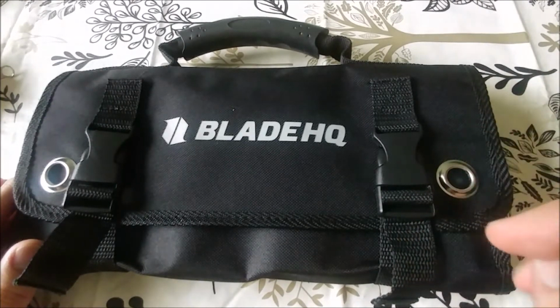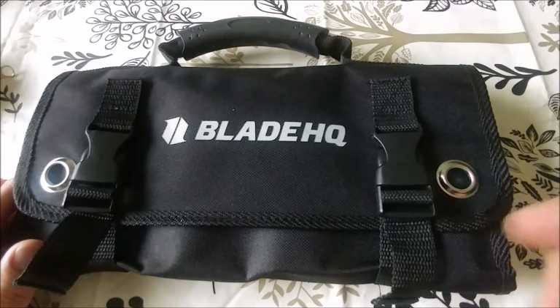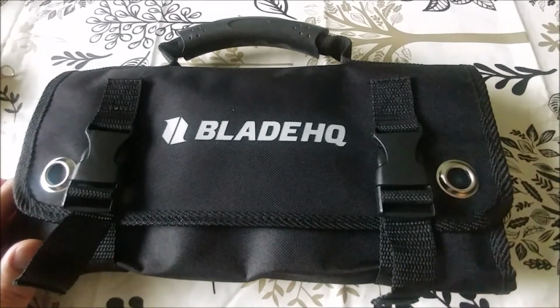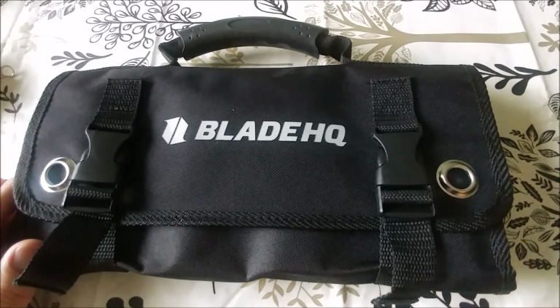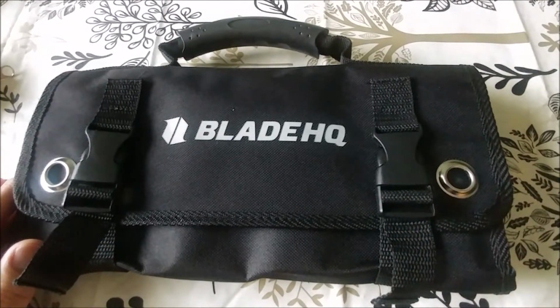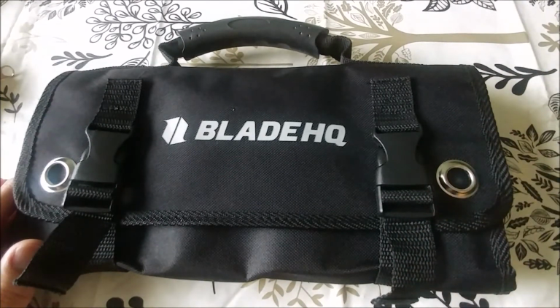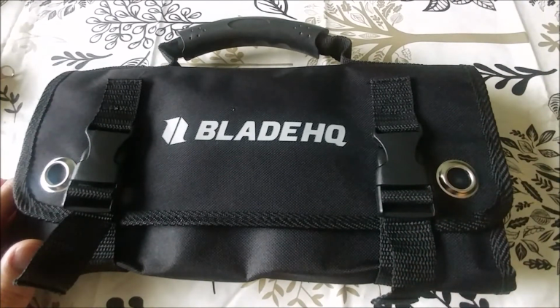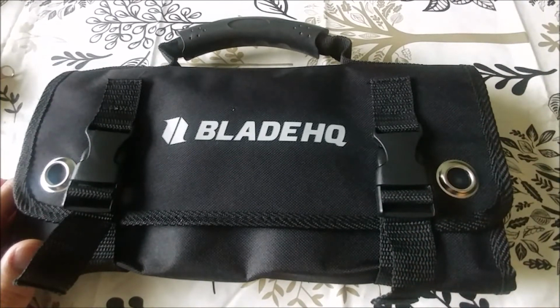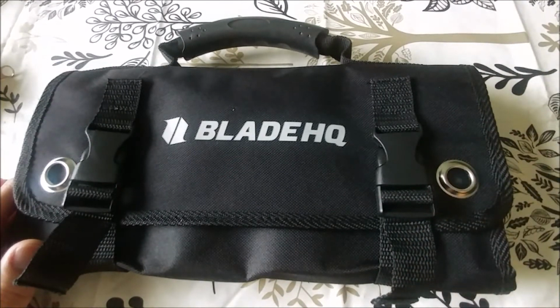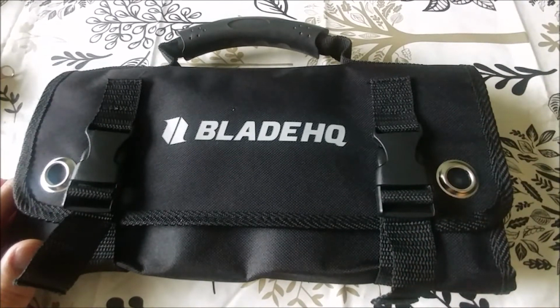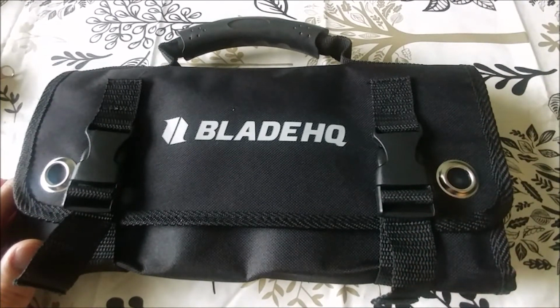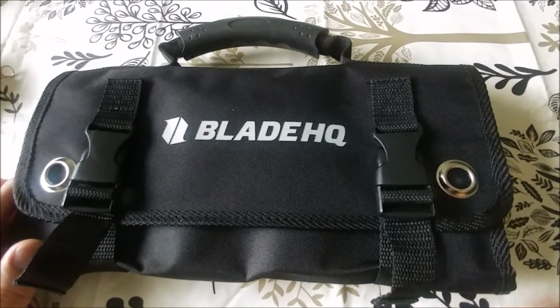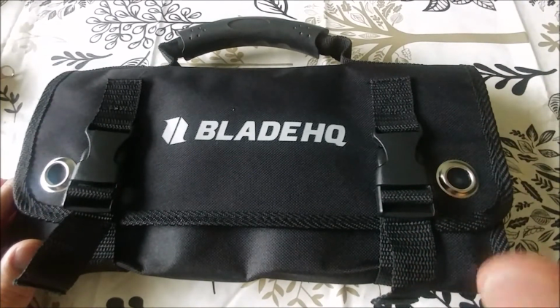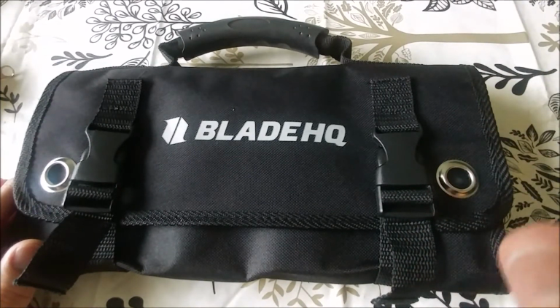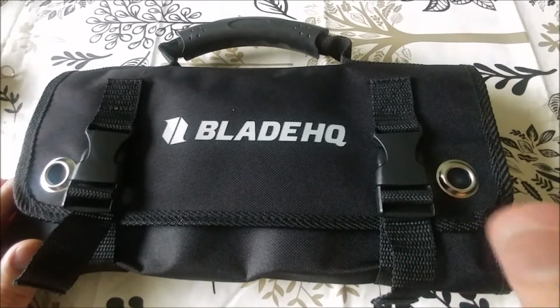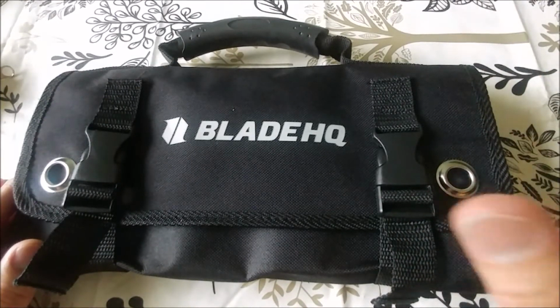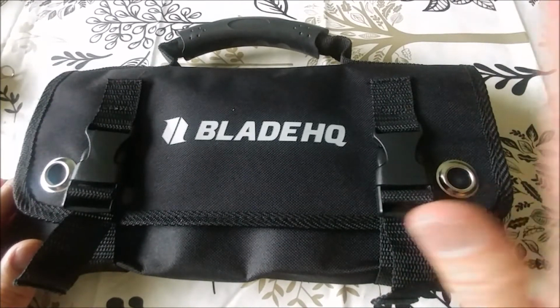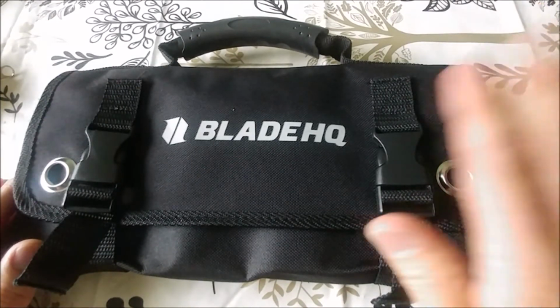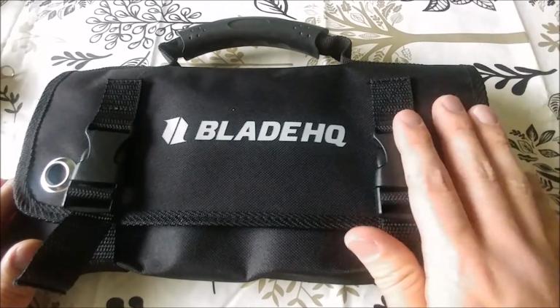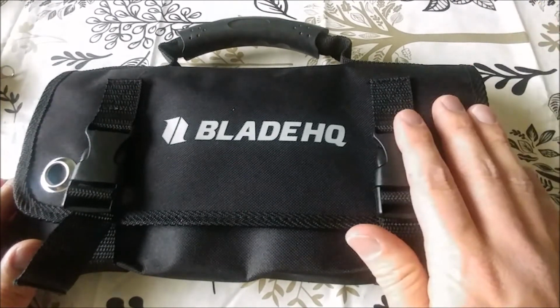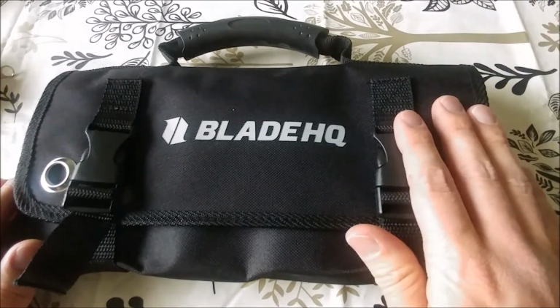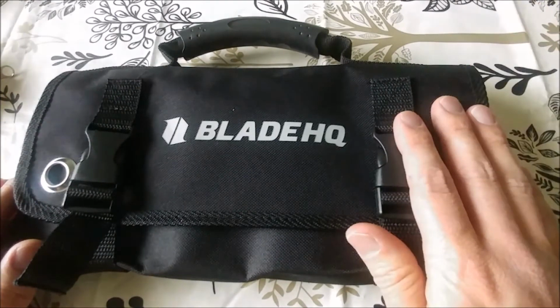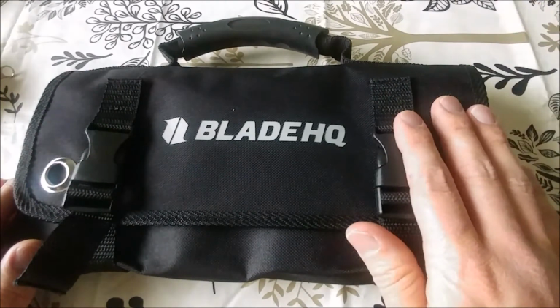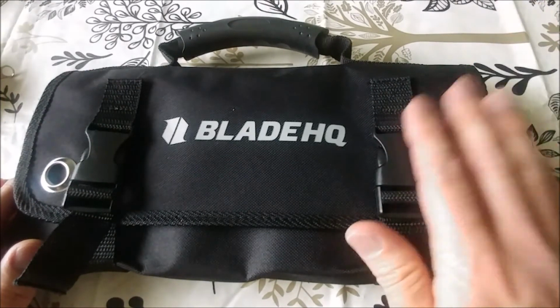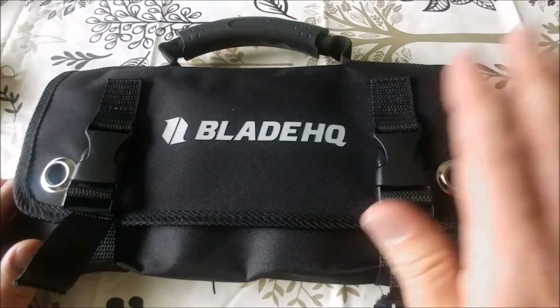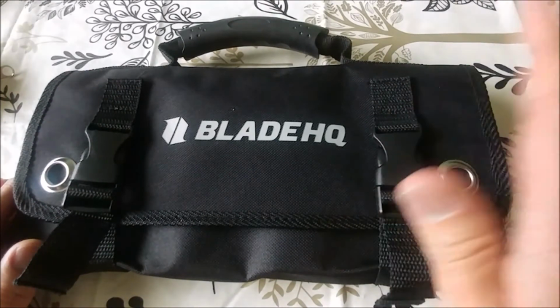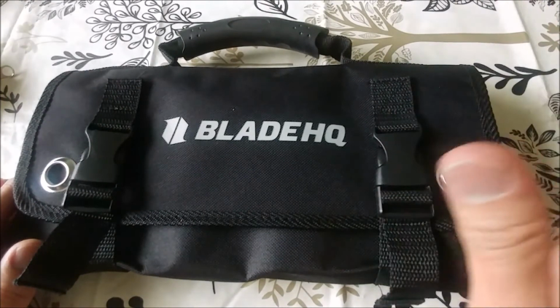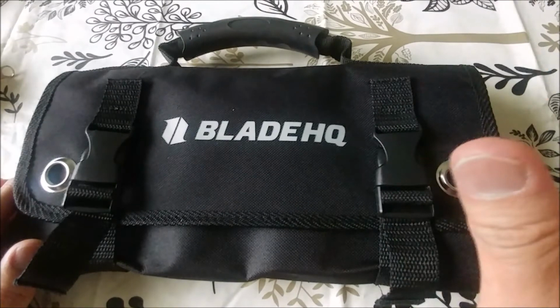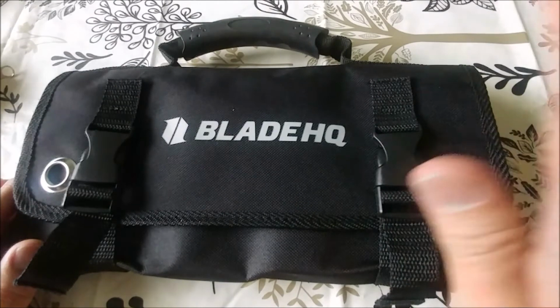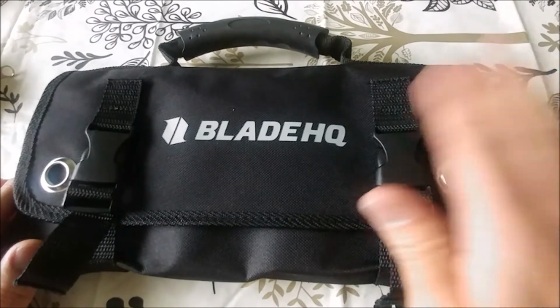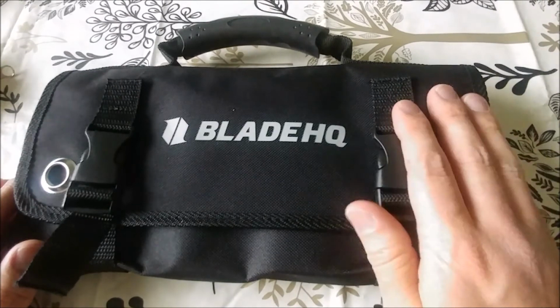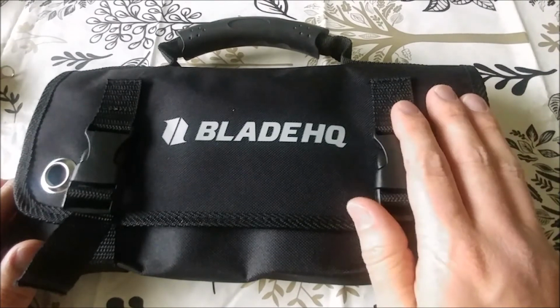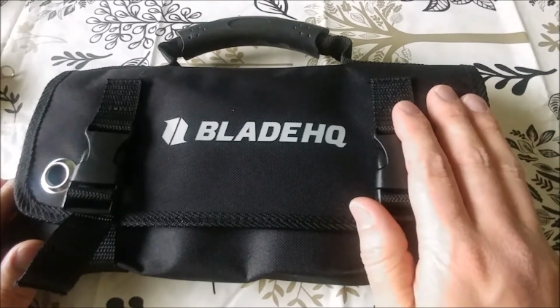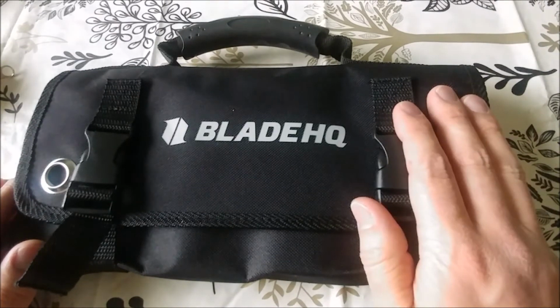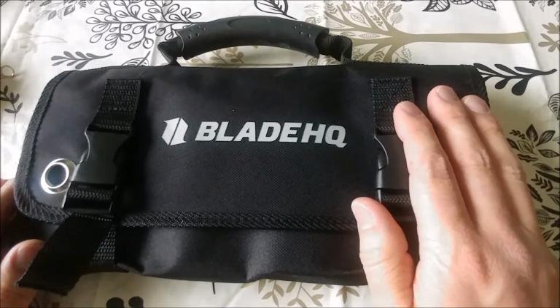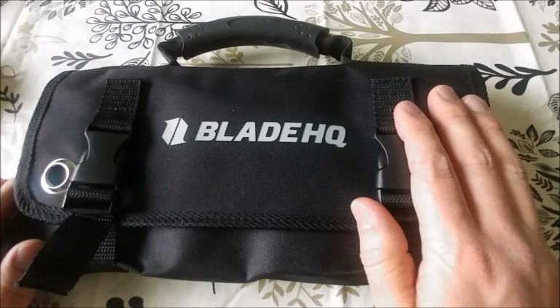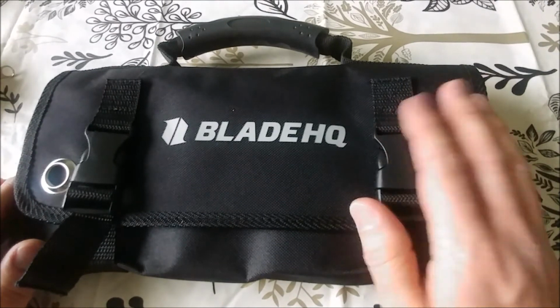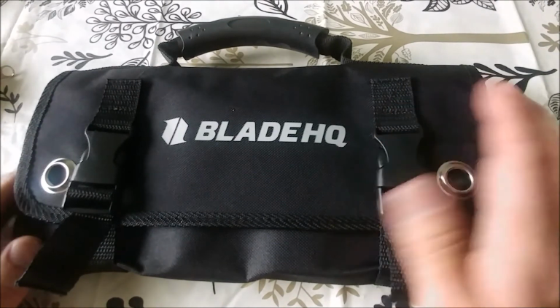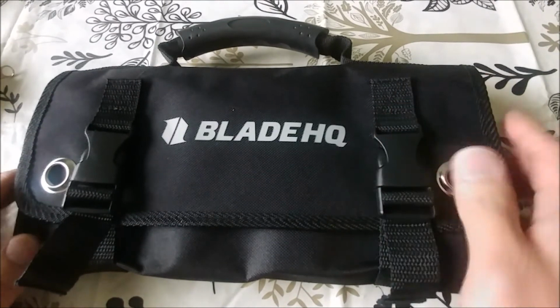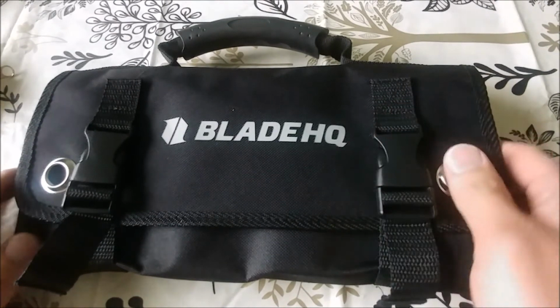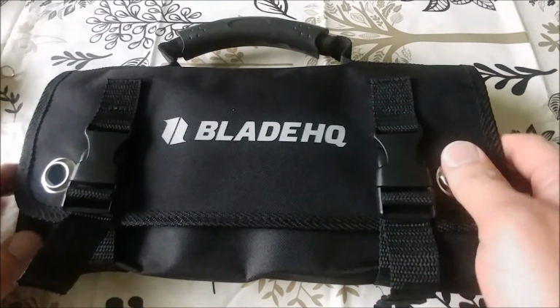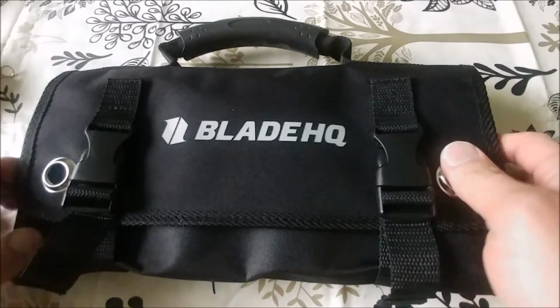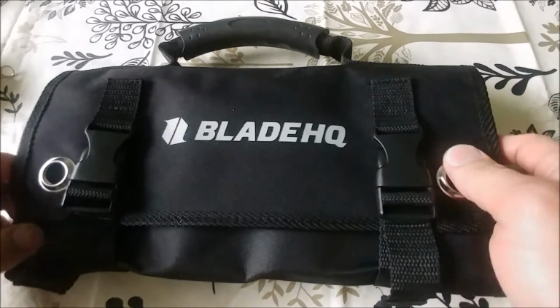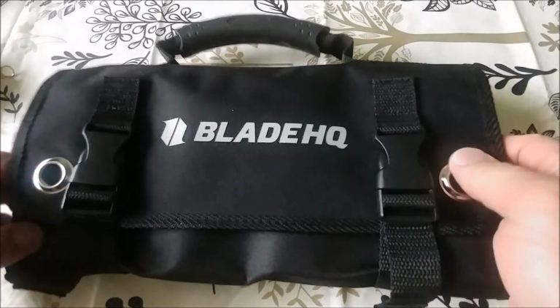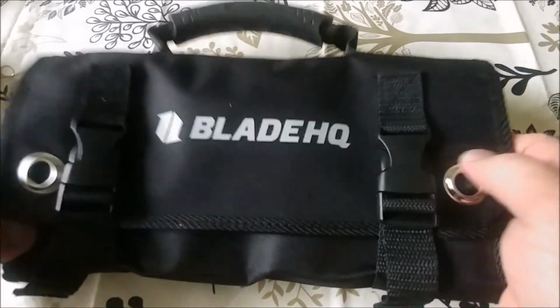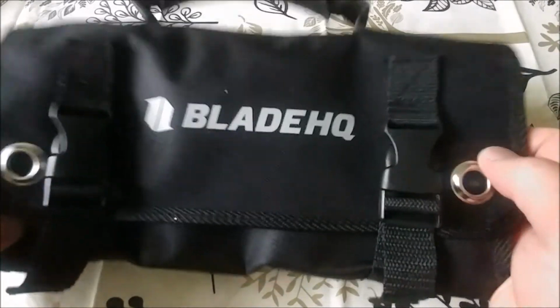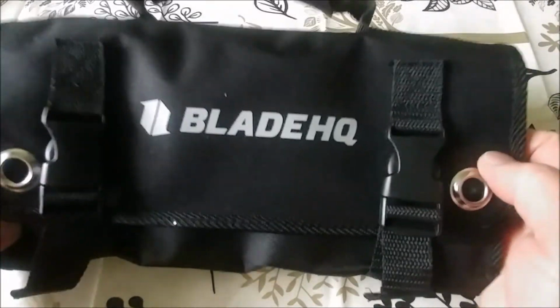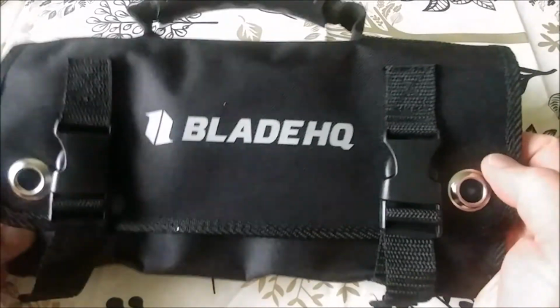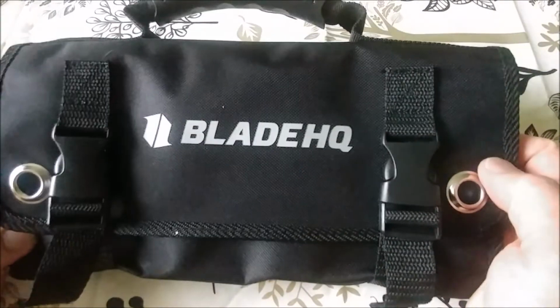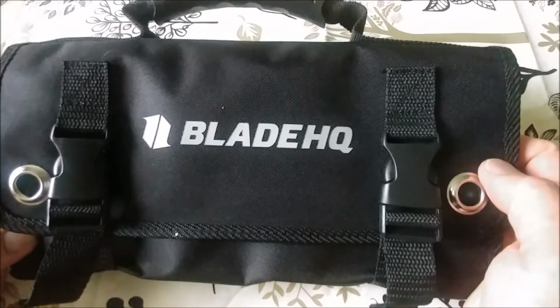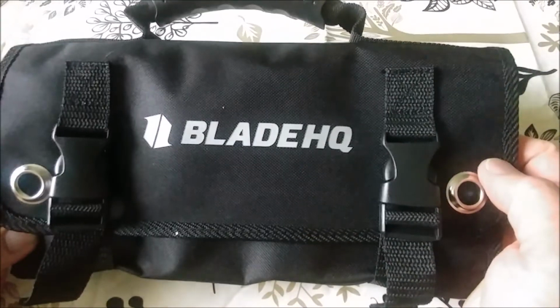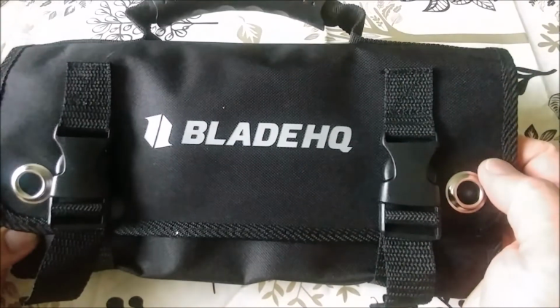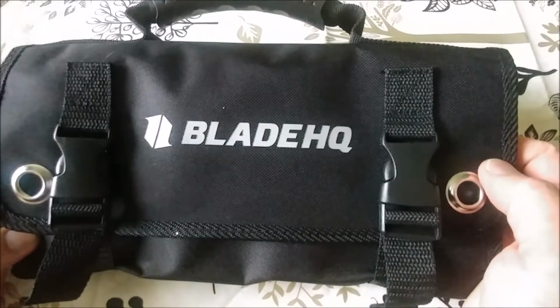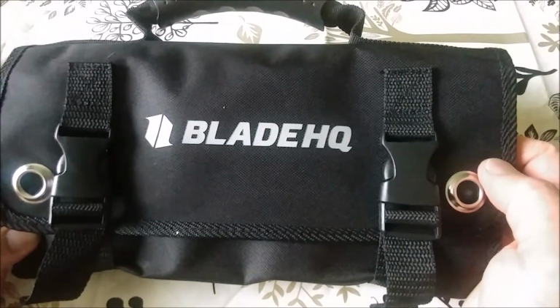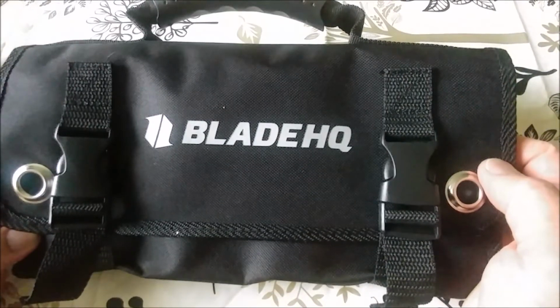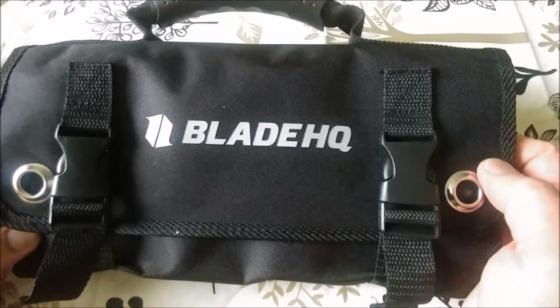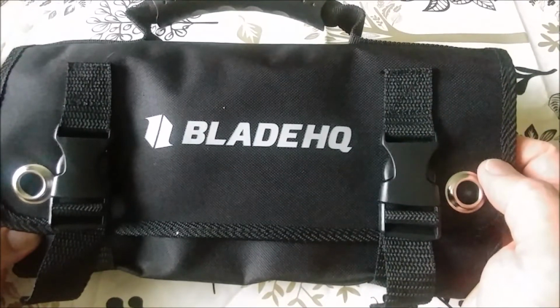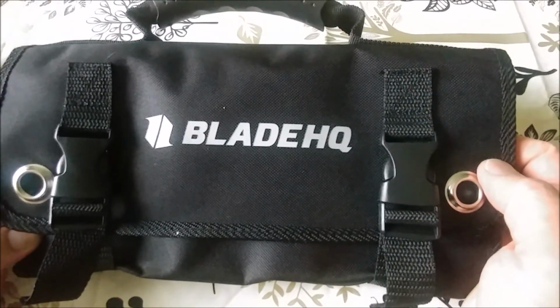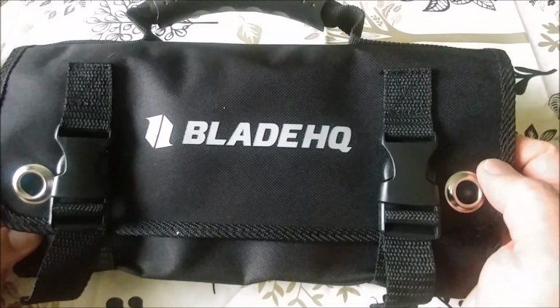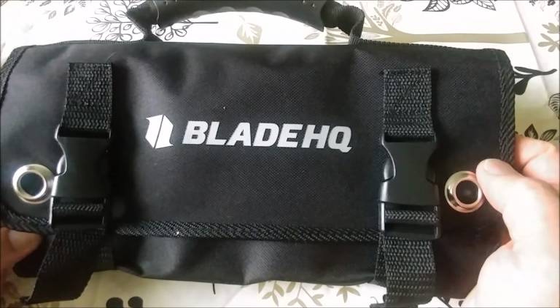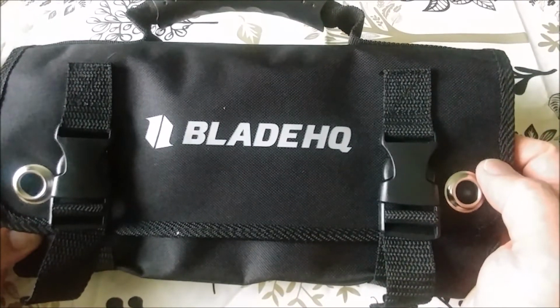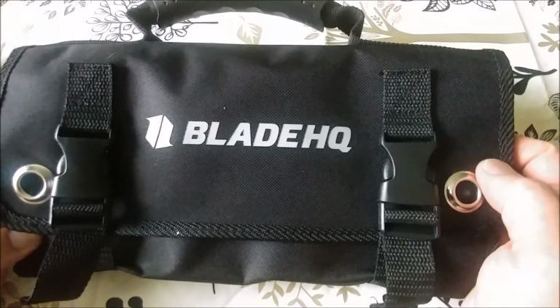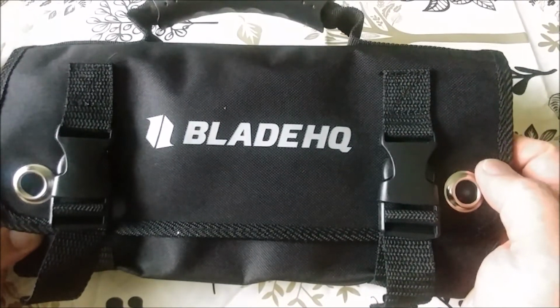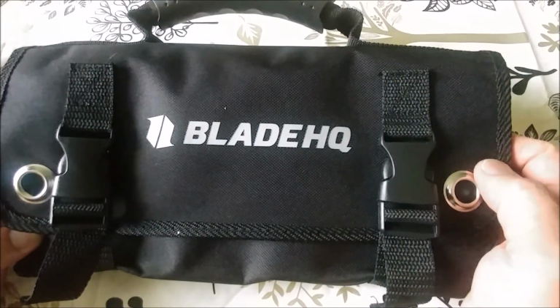Just to let you know — really quick video, really quick rundown — but that's how I'm going to be holding my knives now.